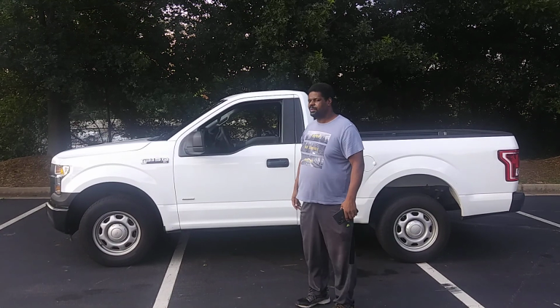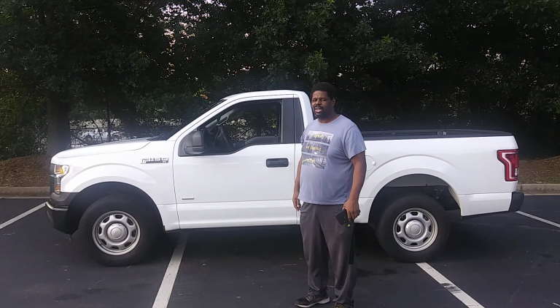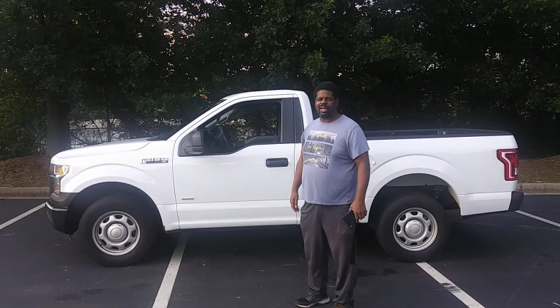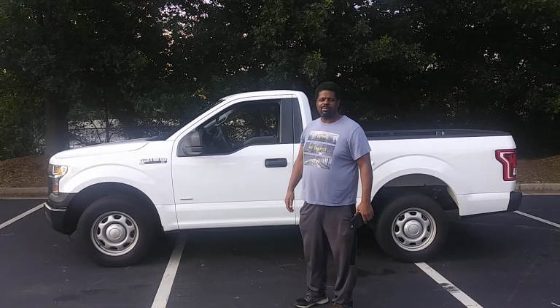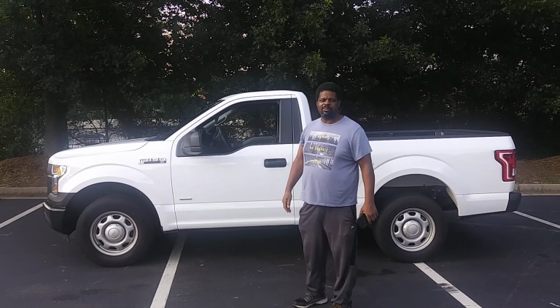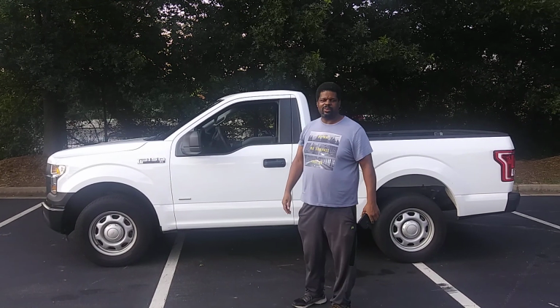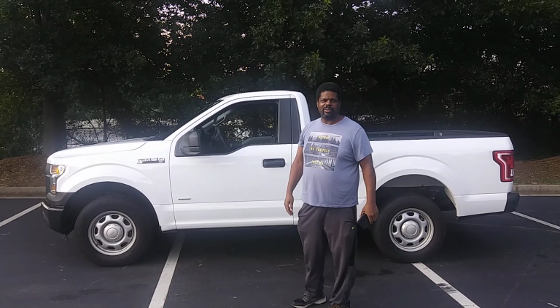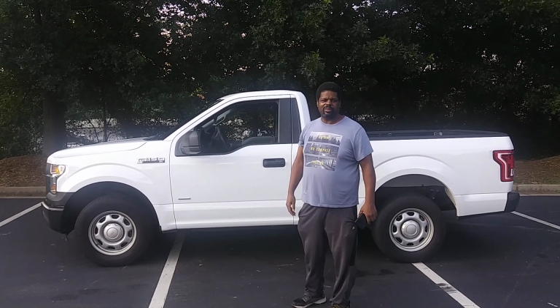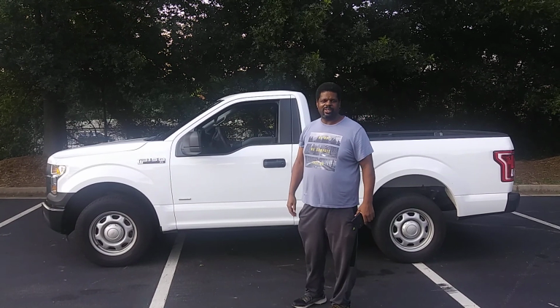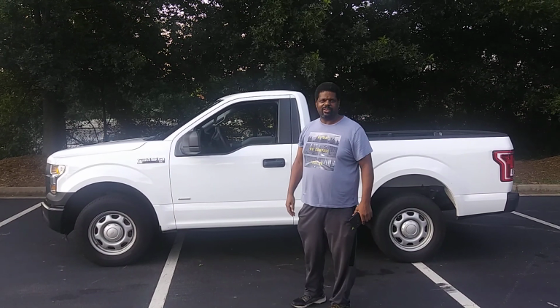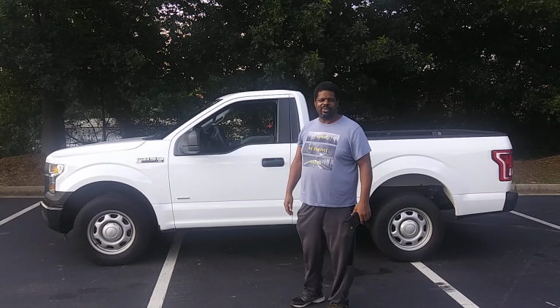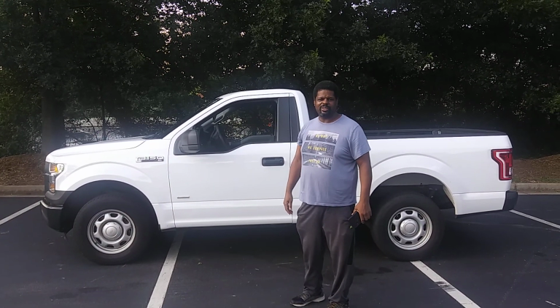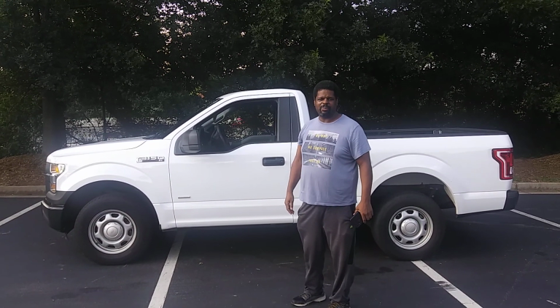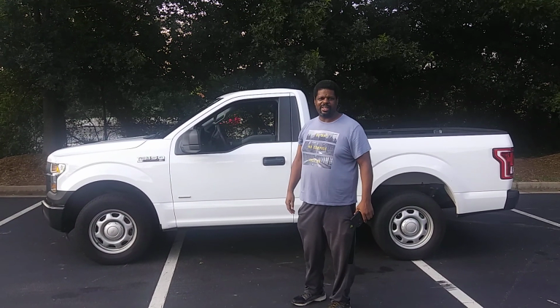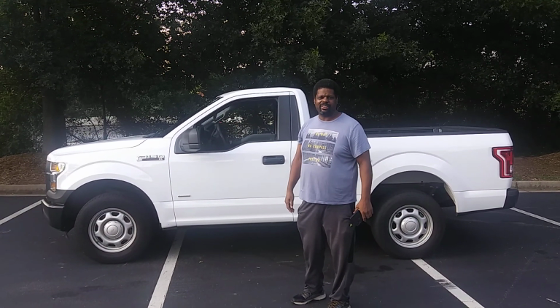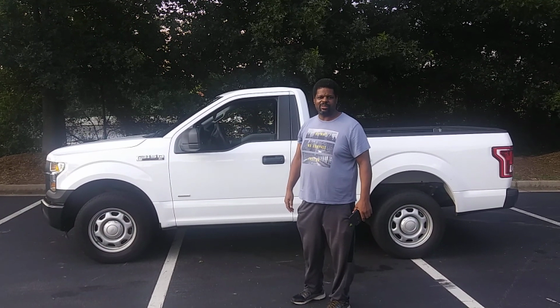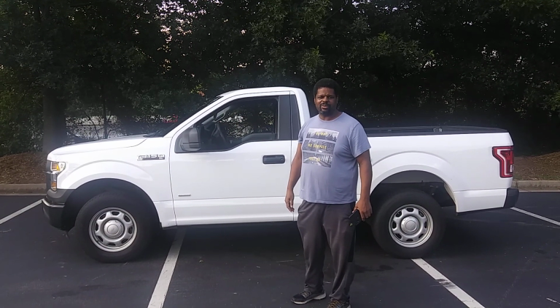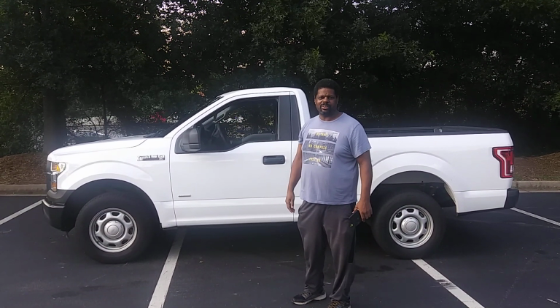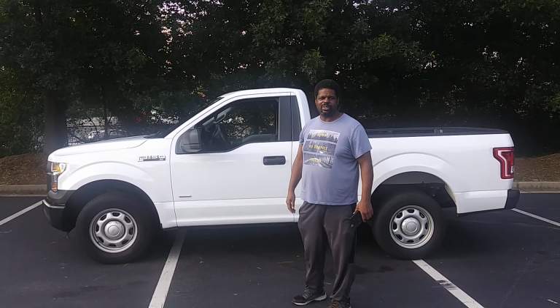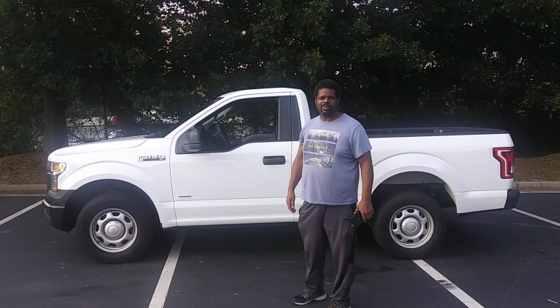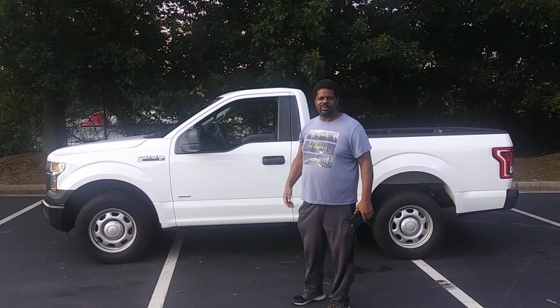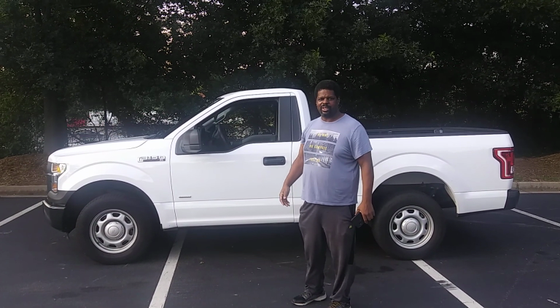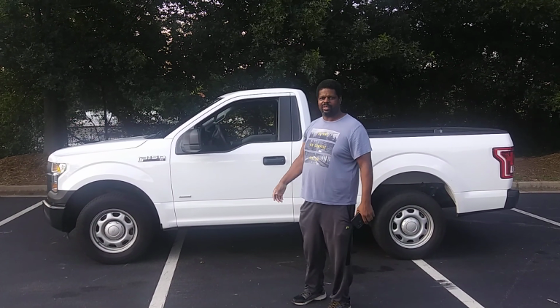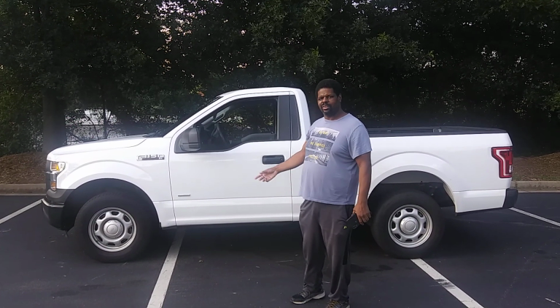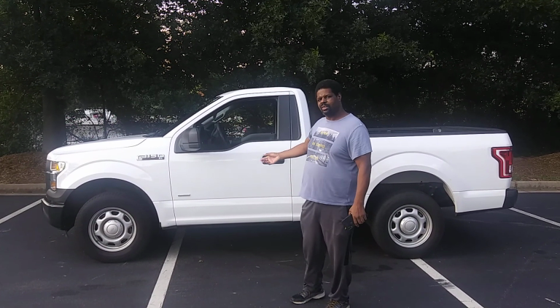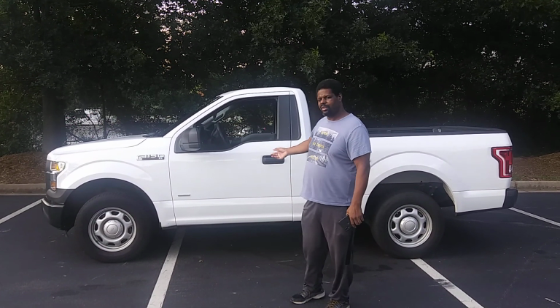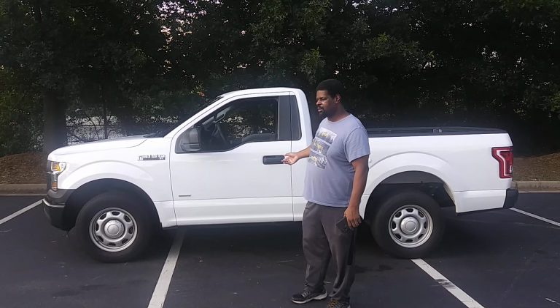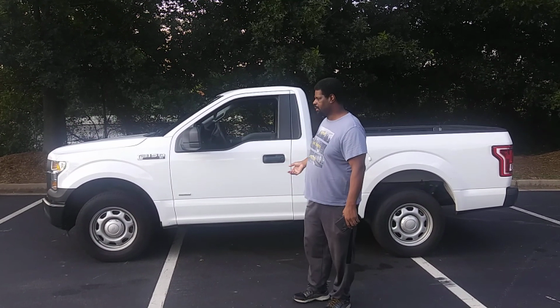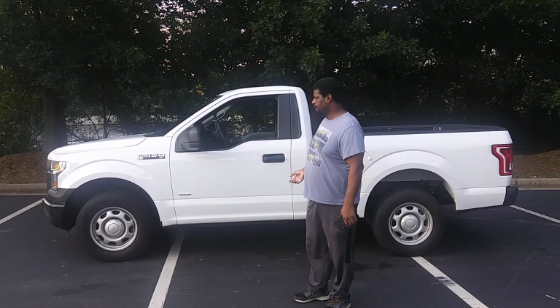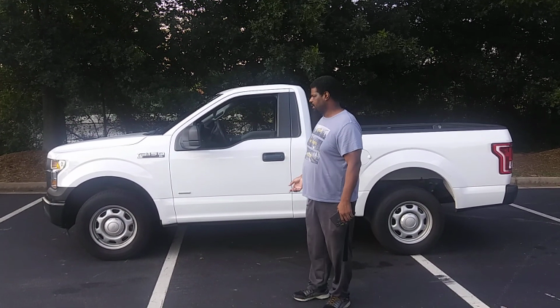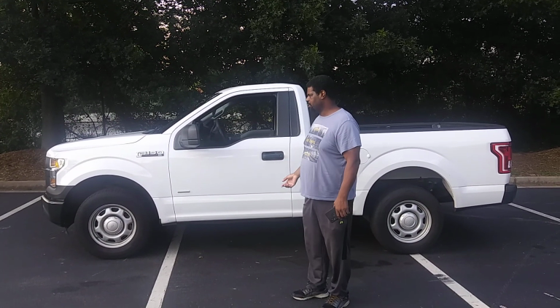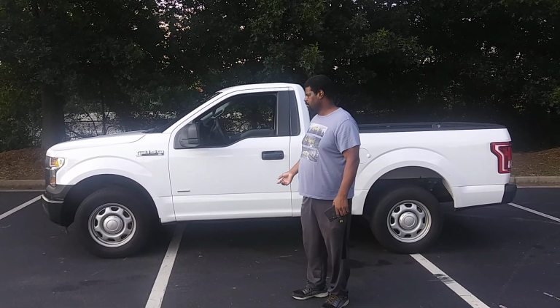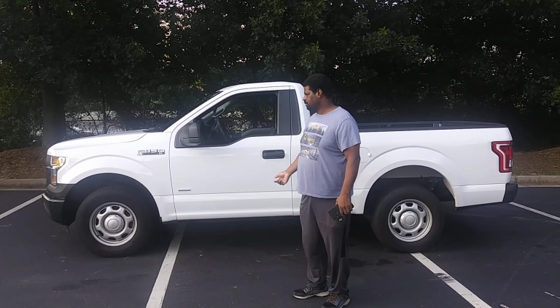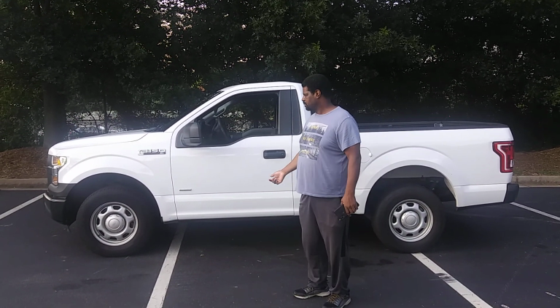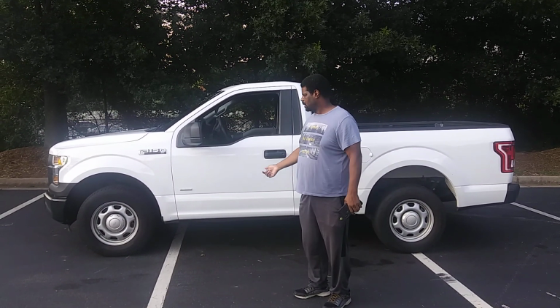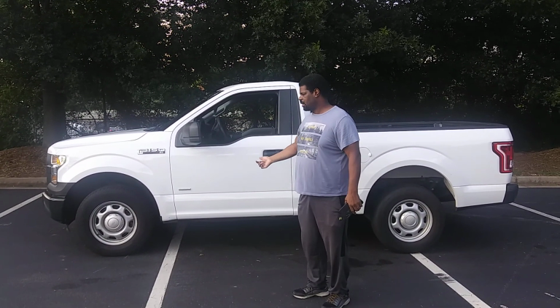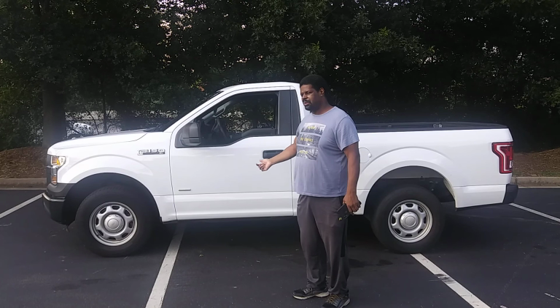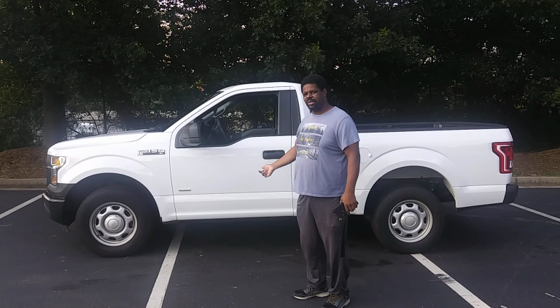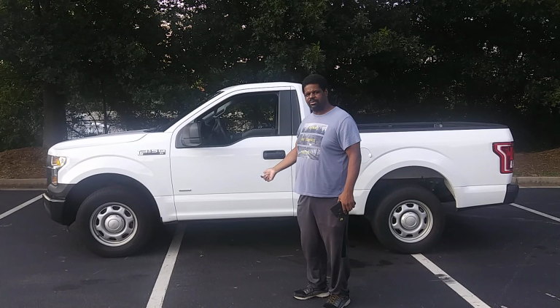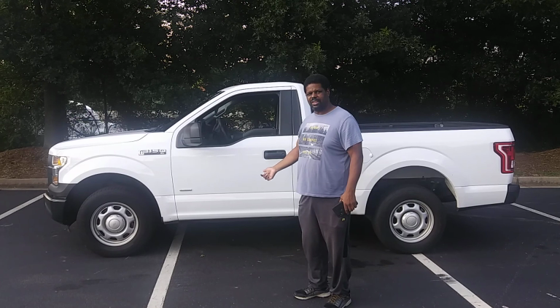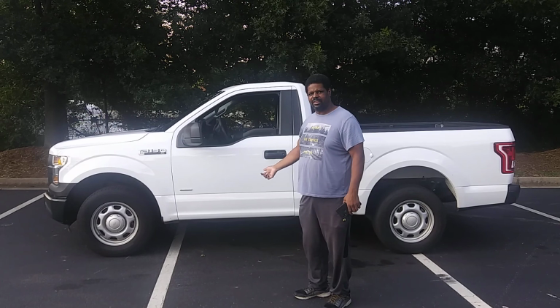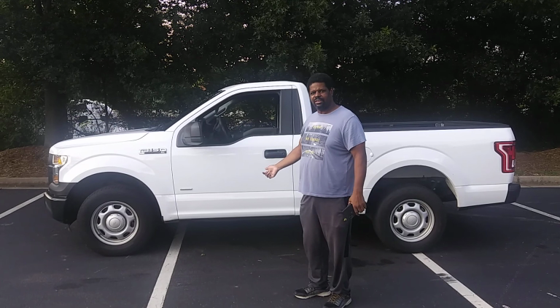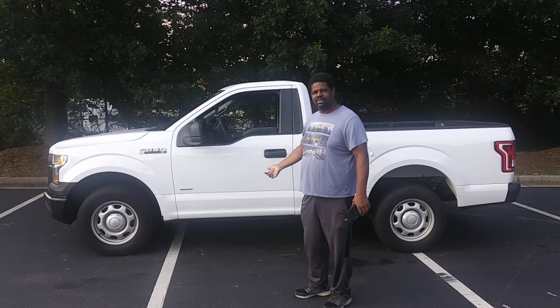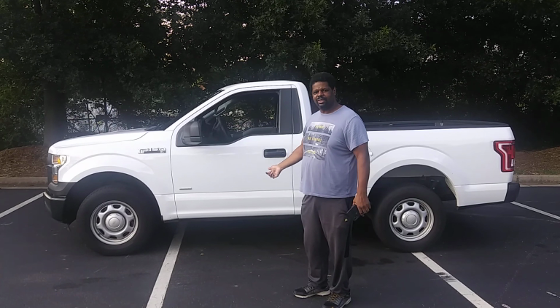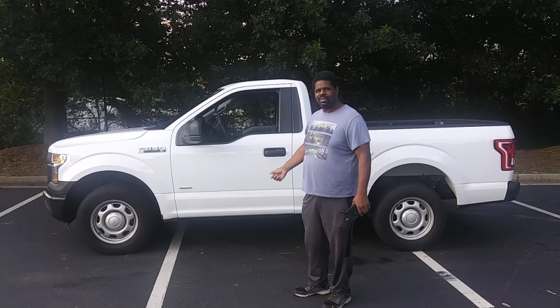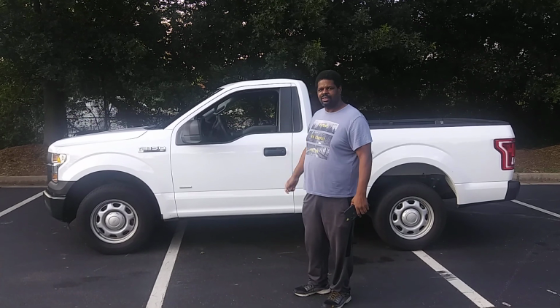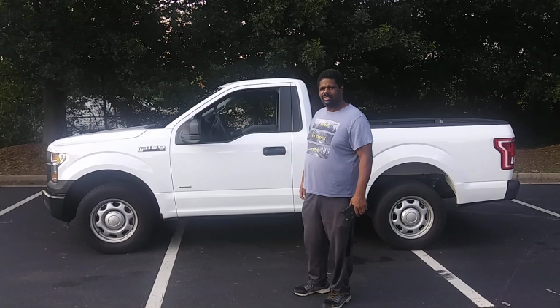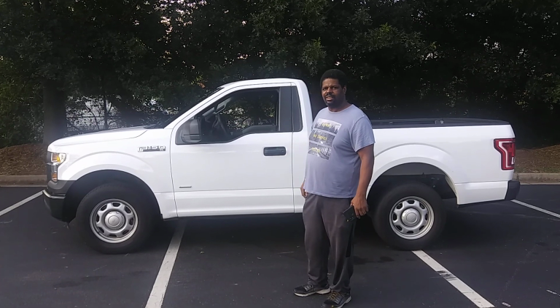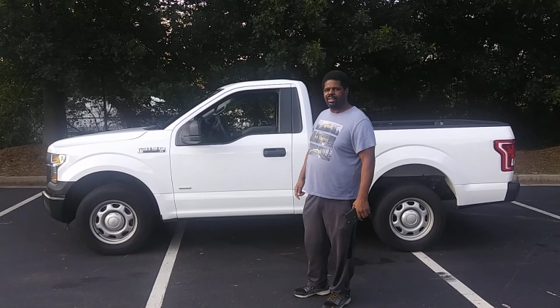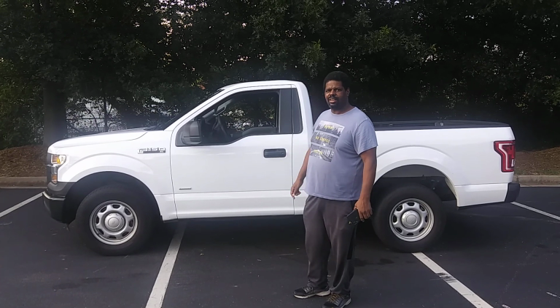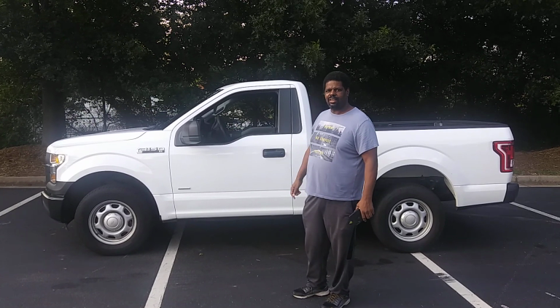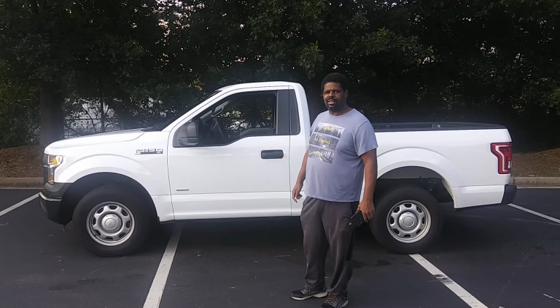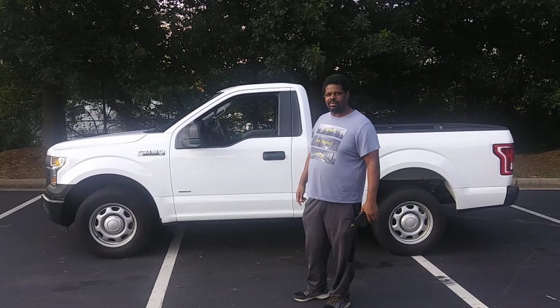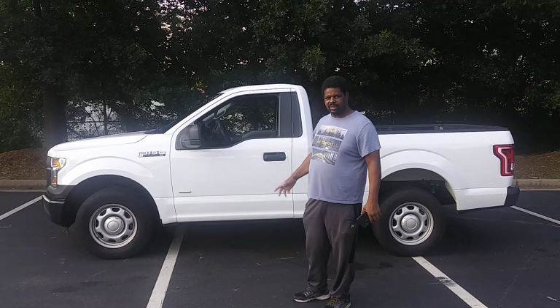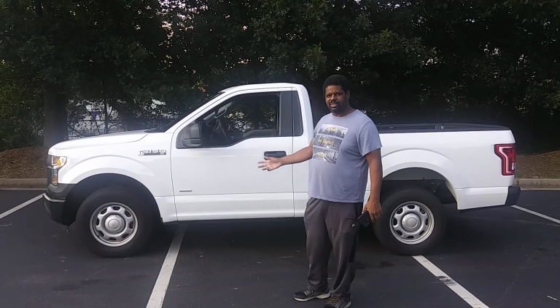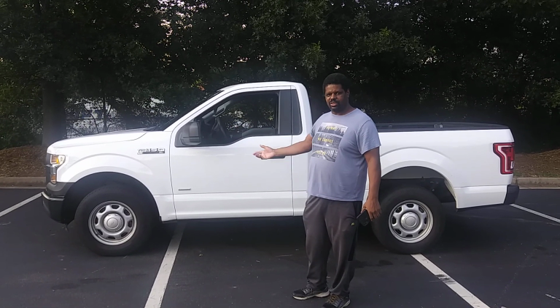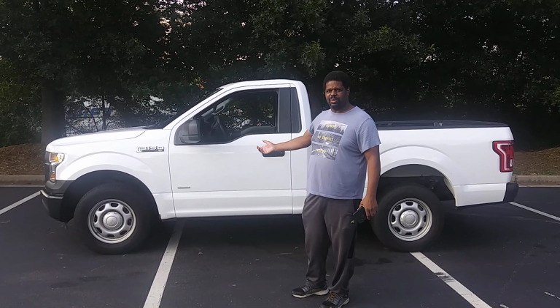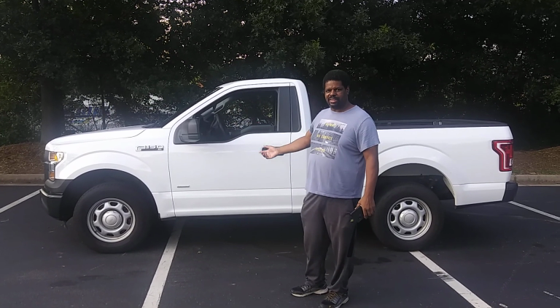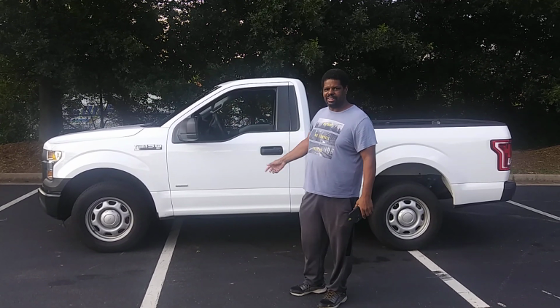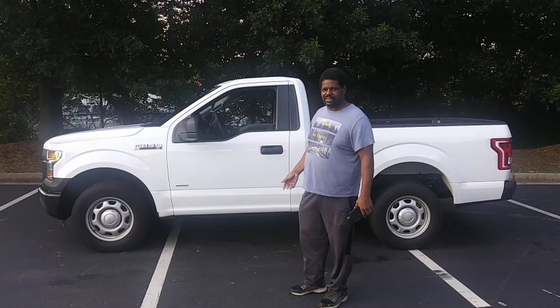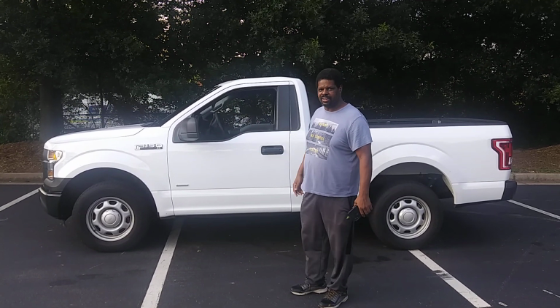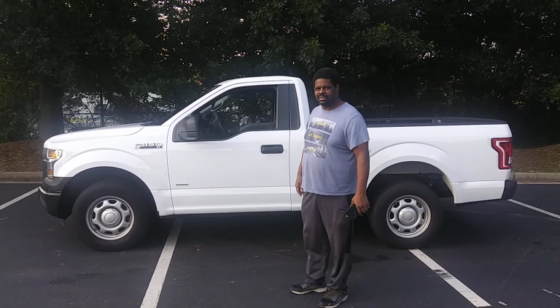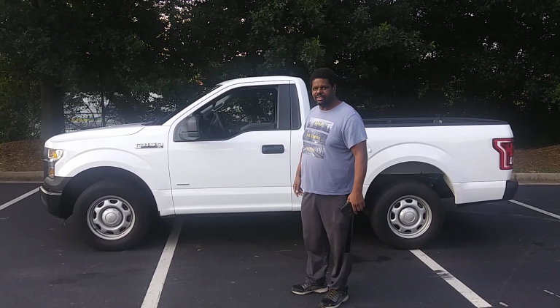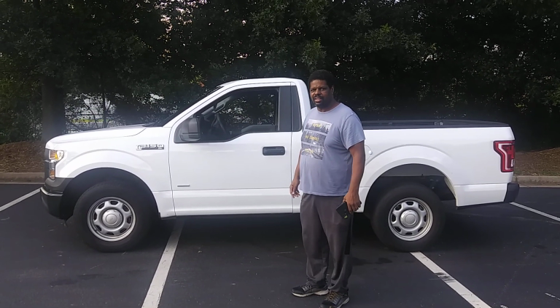I'm doing a video inspection for the Bullshare on my Hip 150. It's a 2016-40.